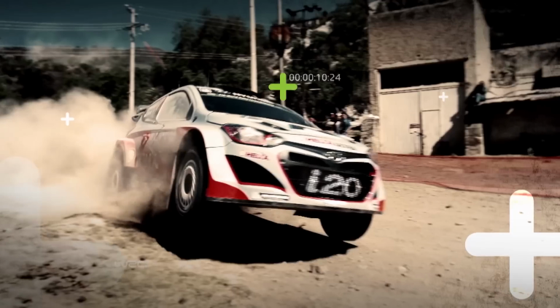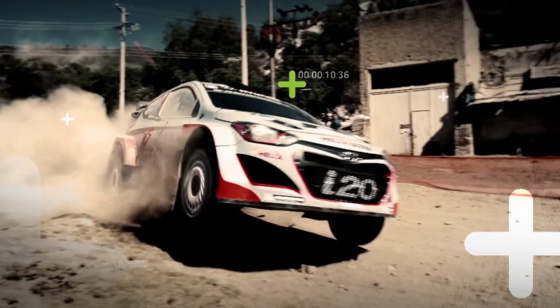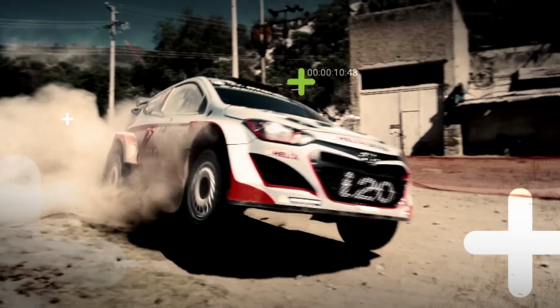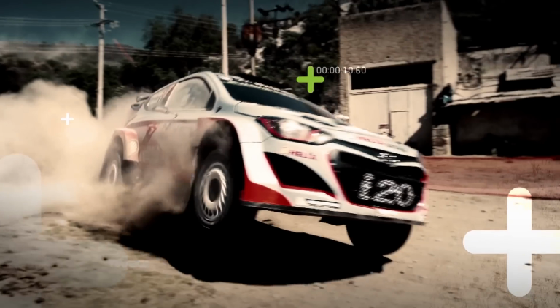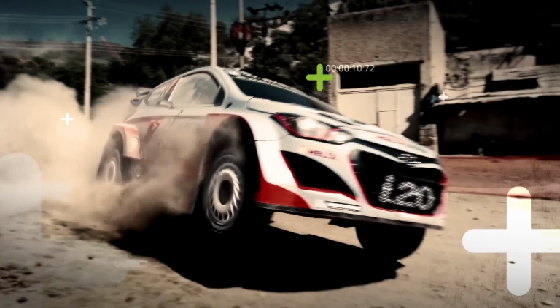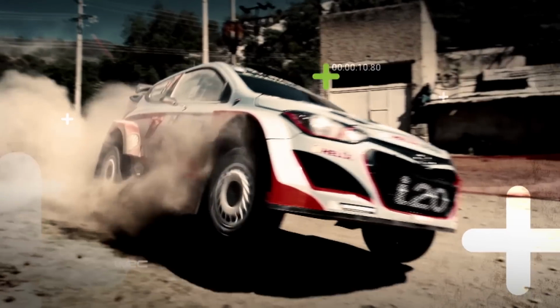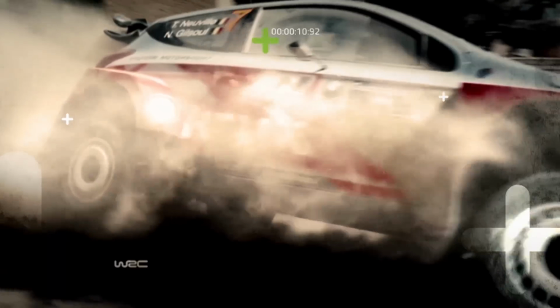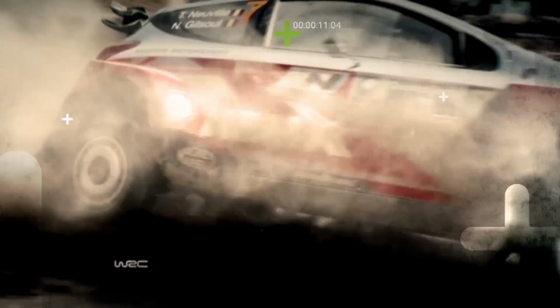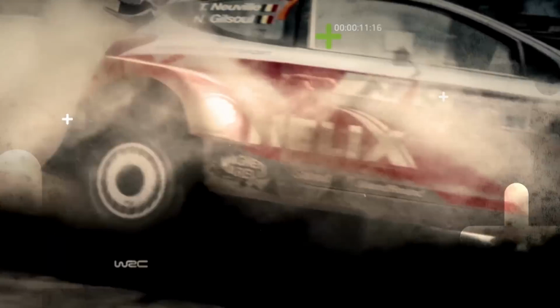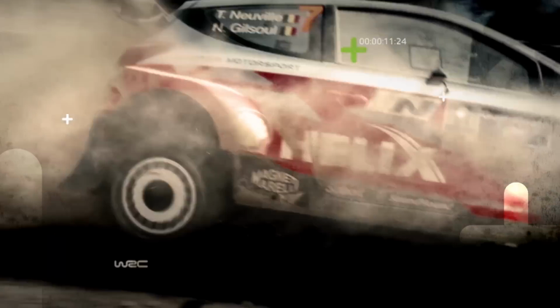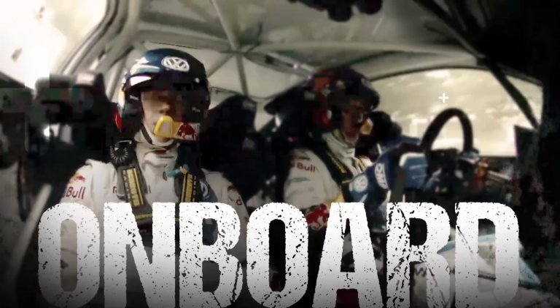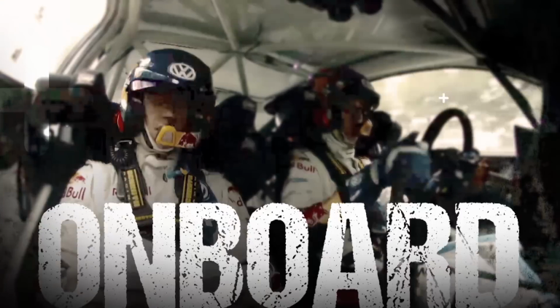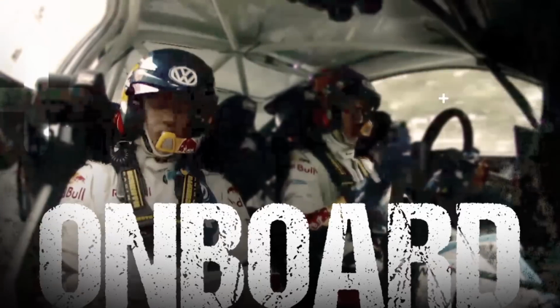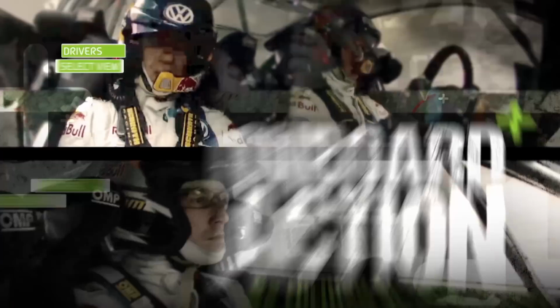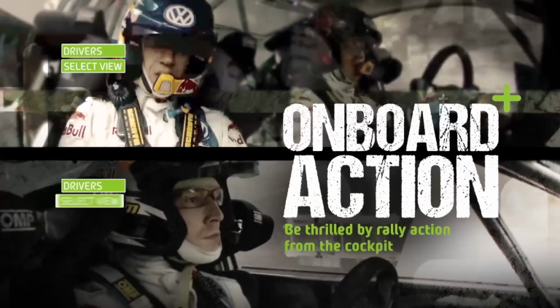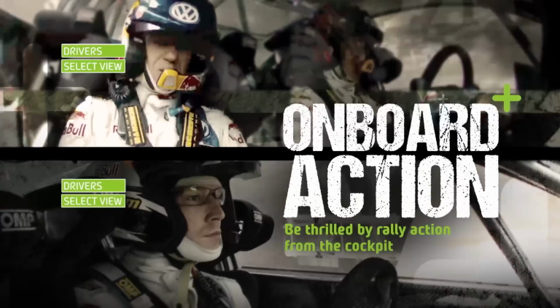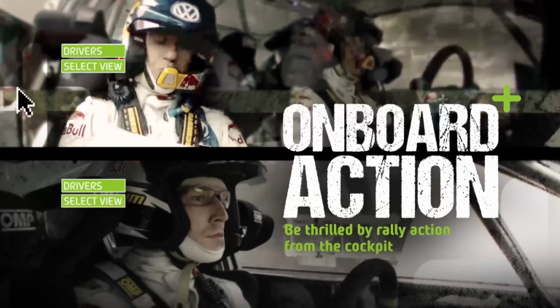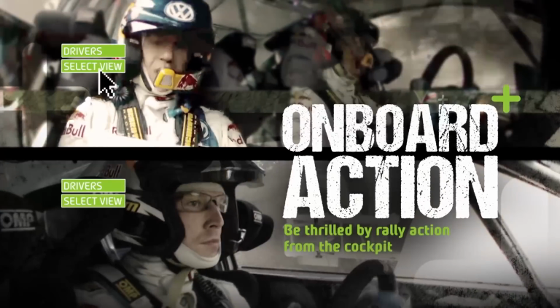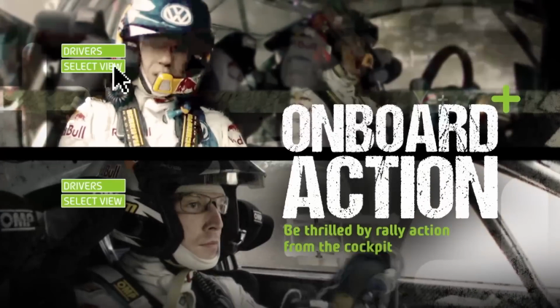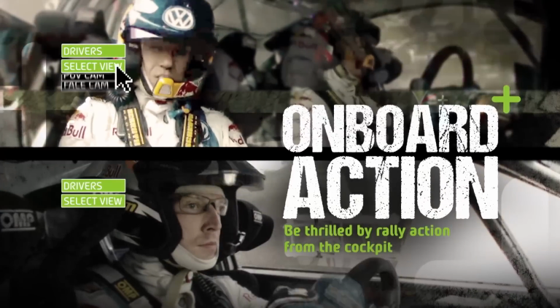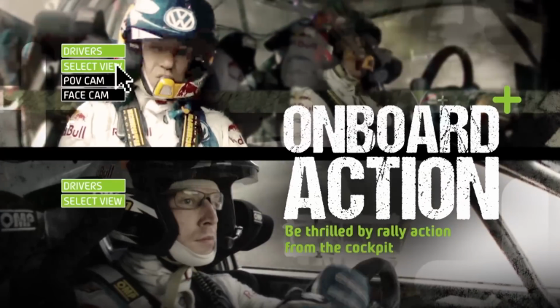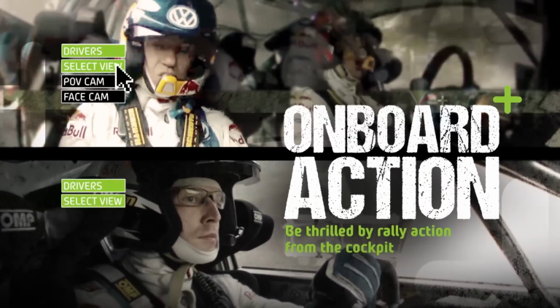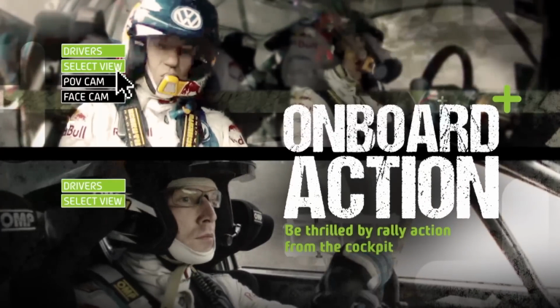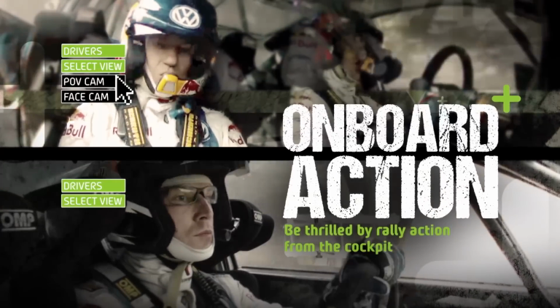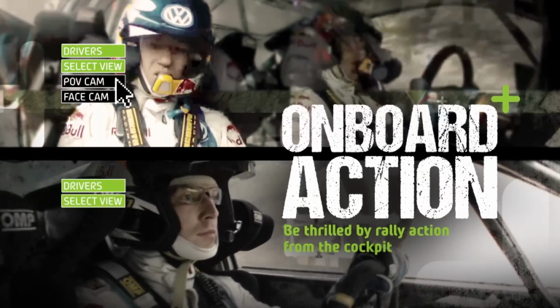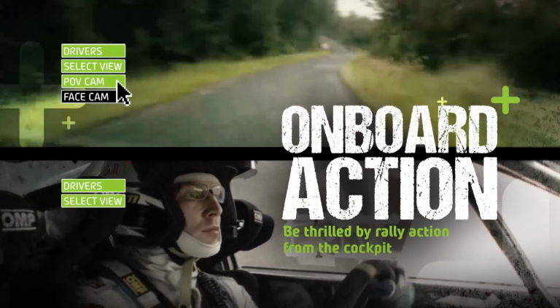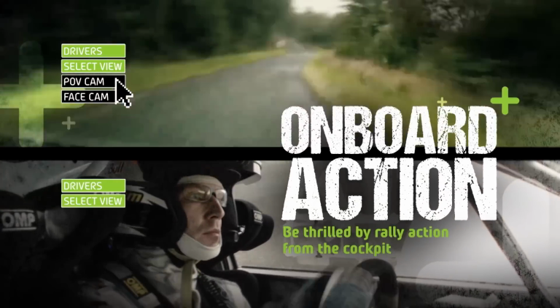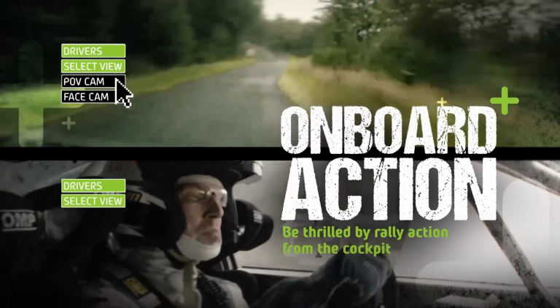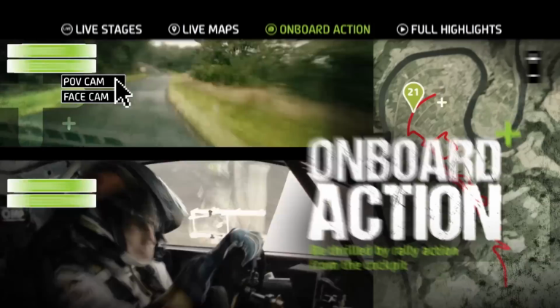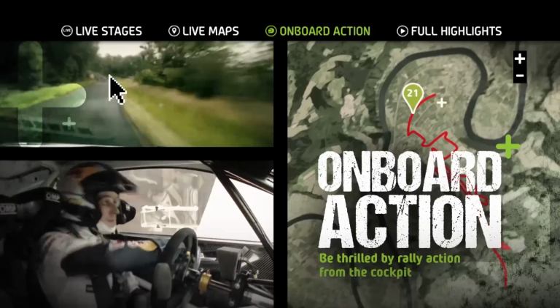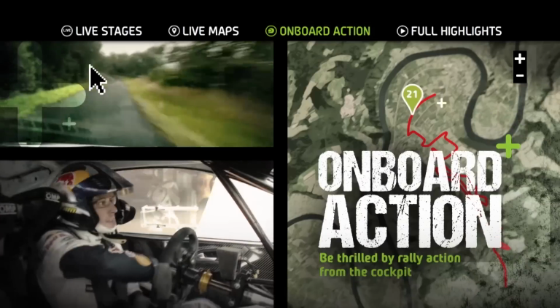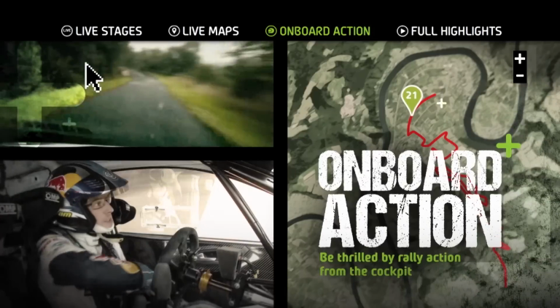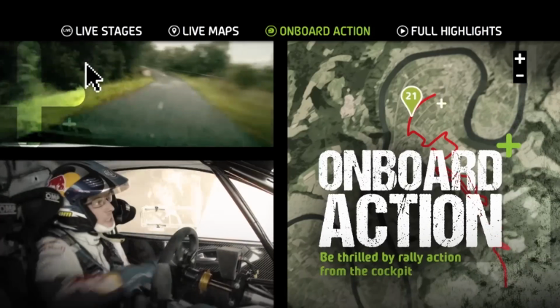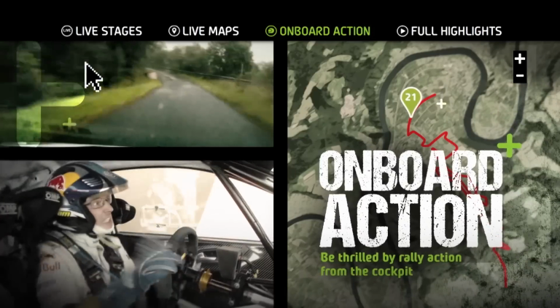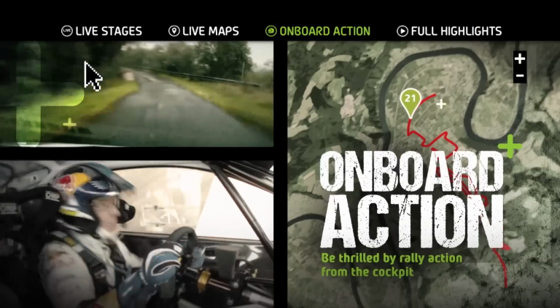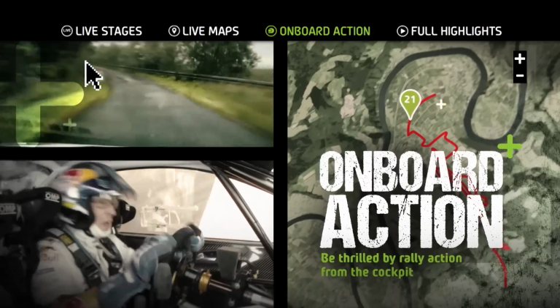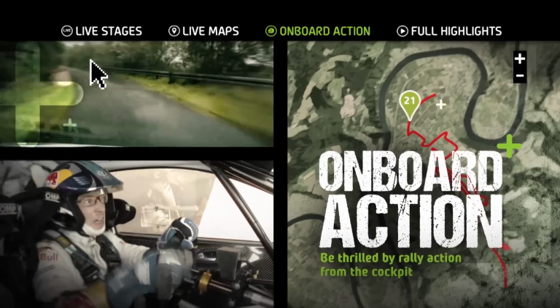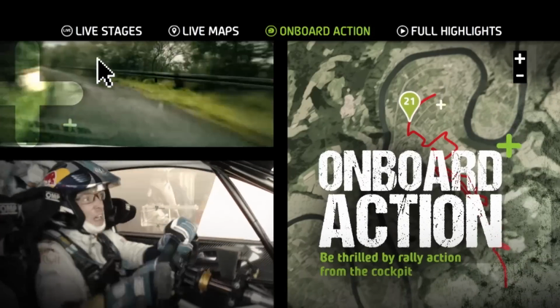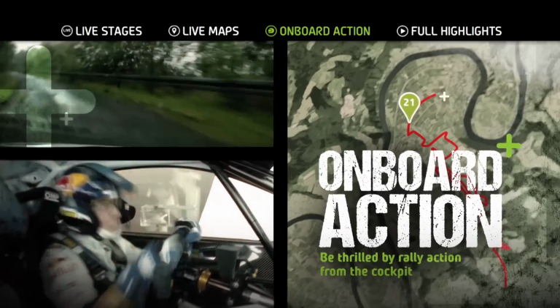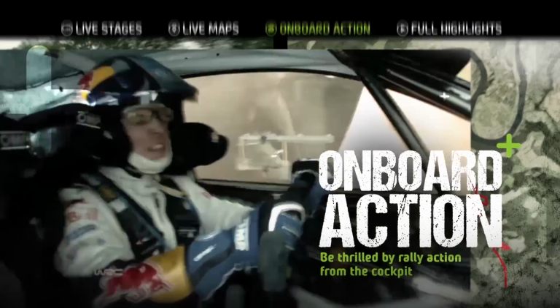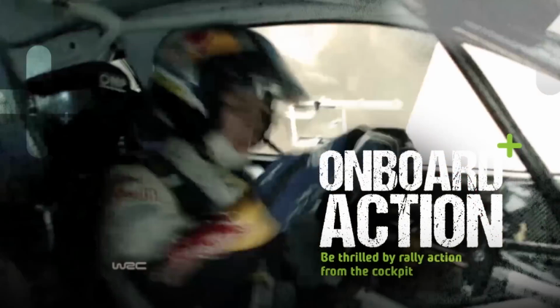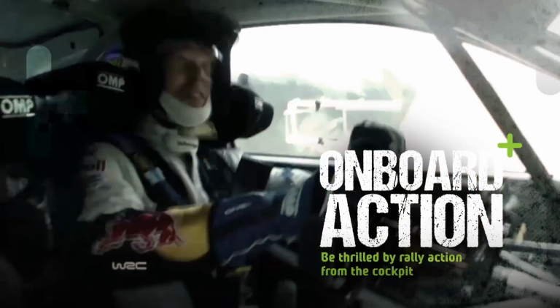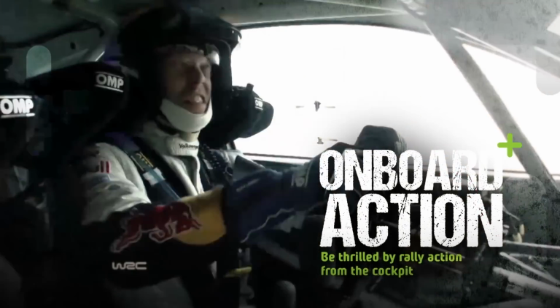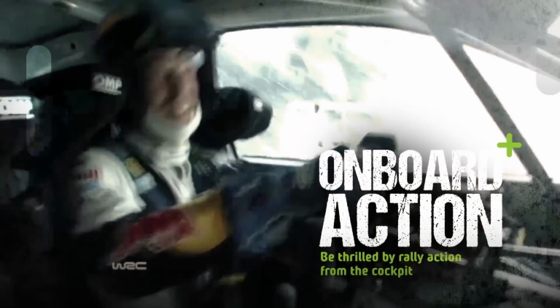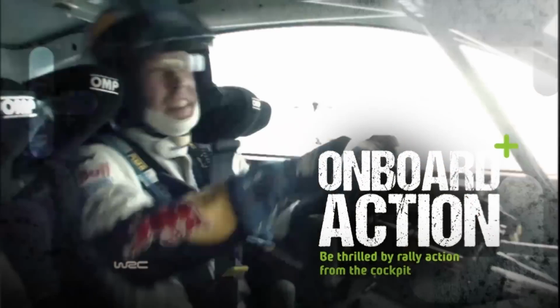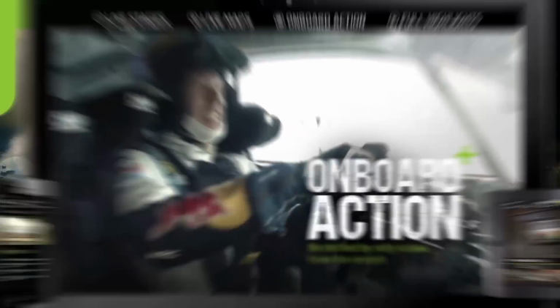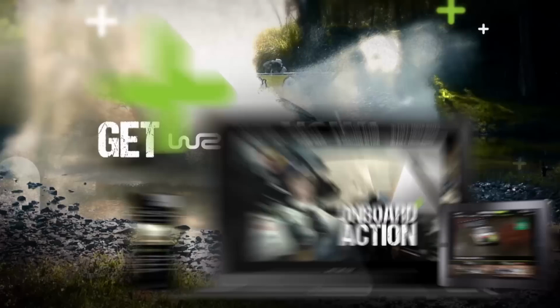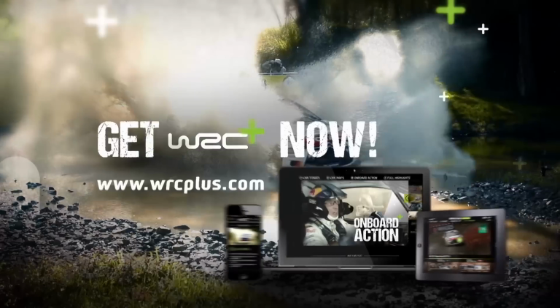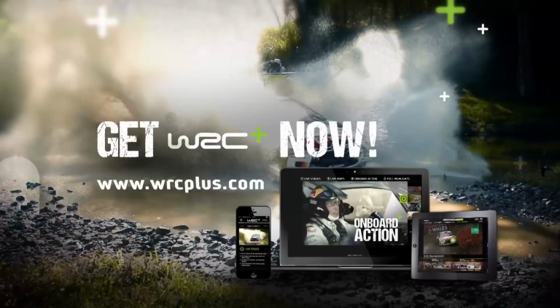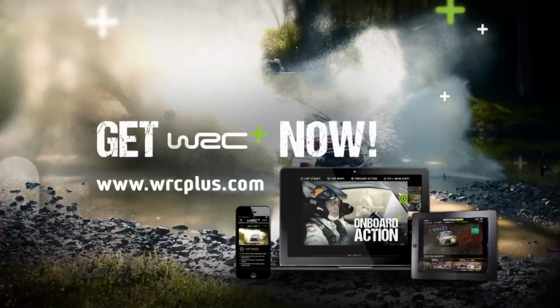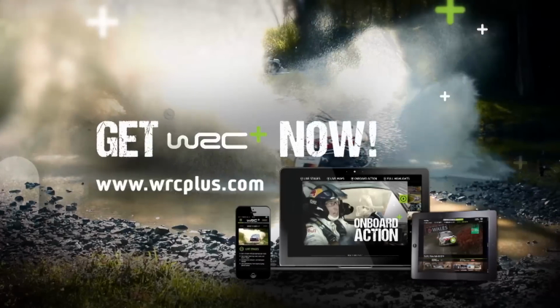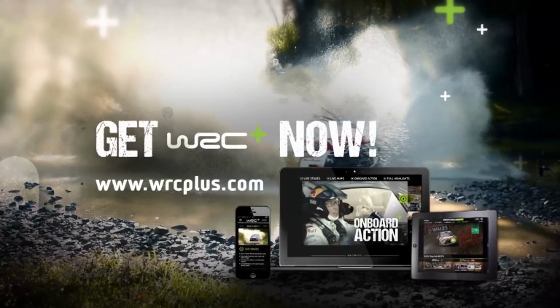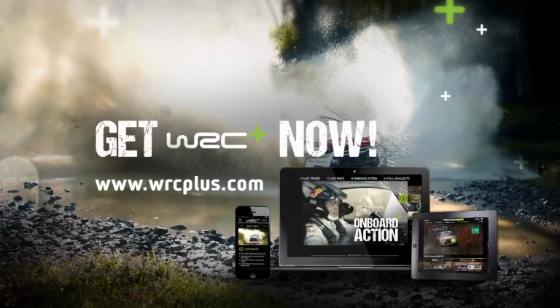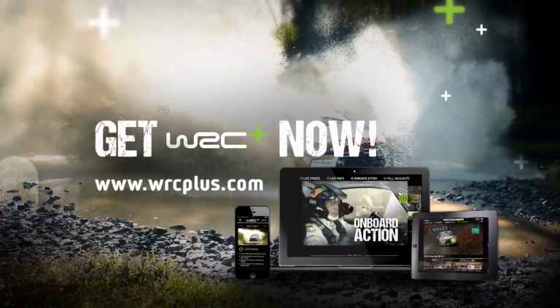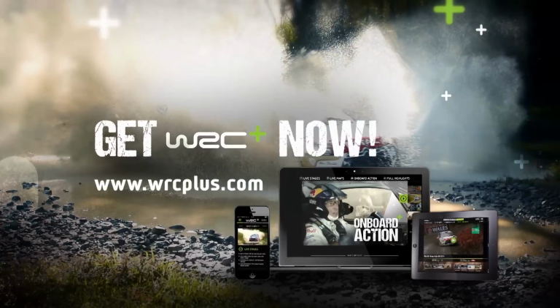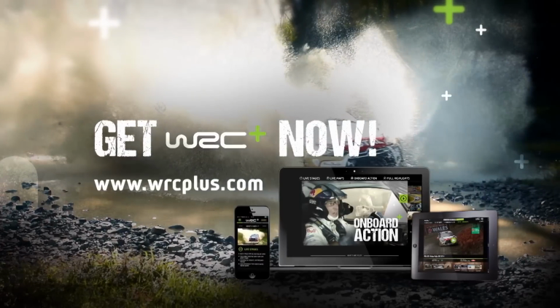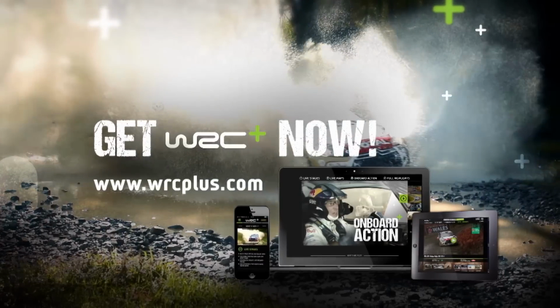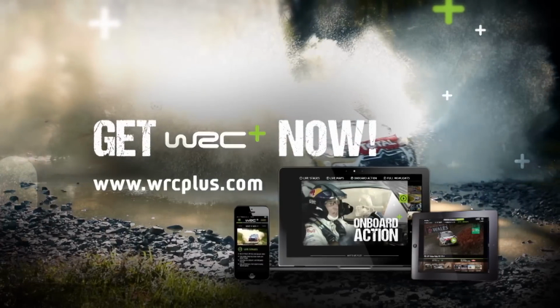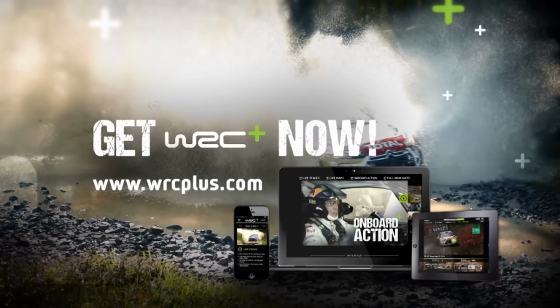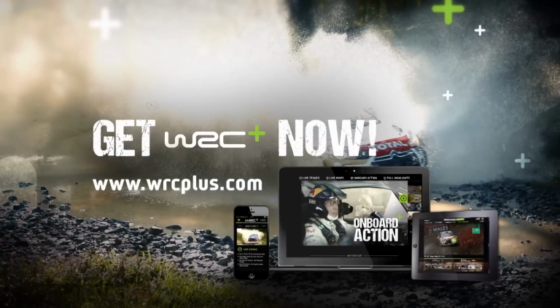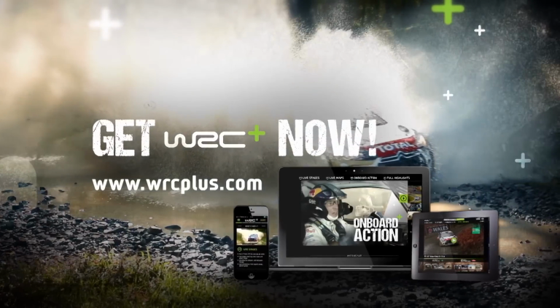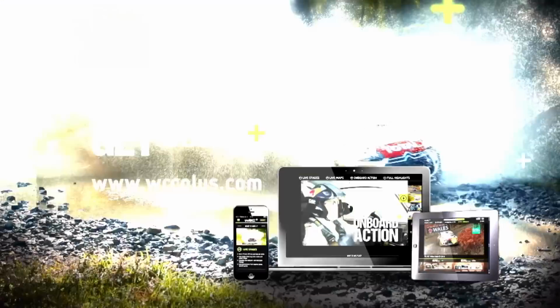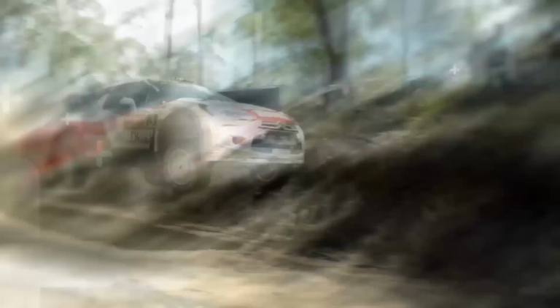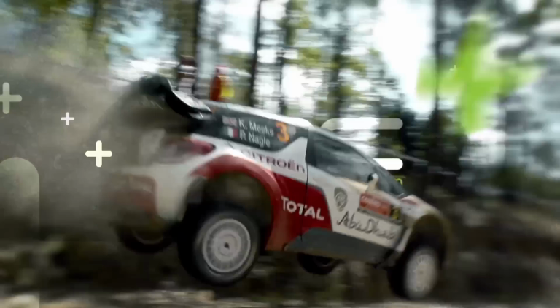Compare rival drivers with thrilling on-boards at every stage of the rally. Get WRC Plus now!